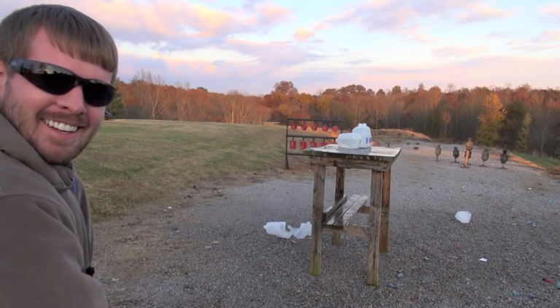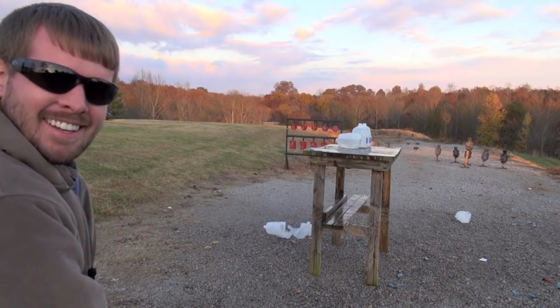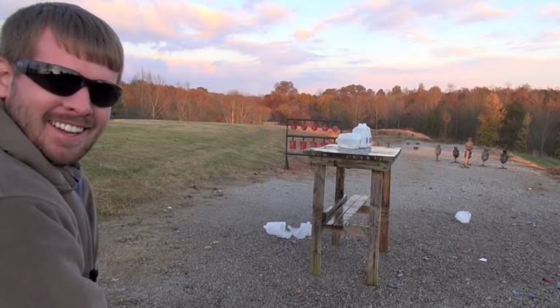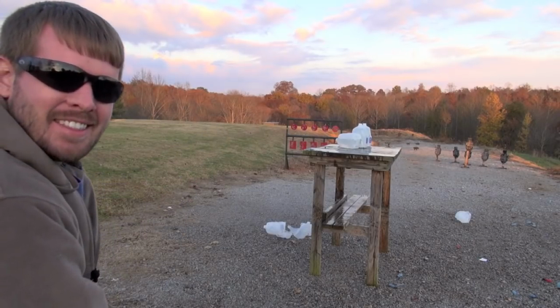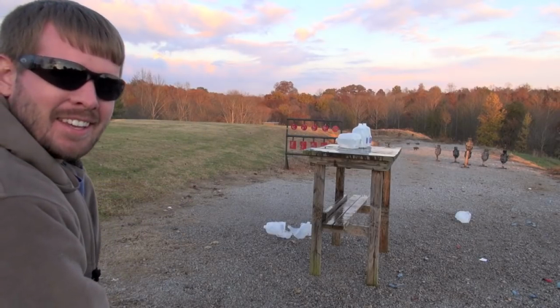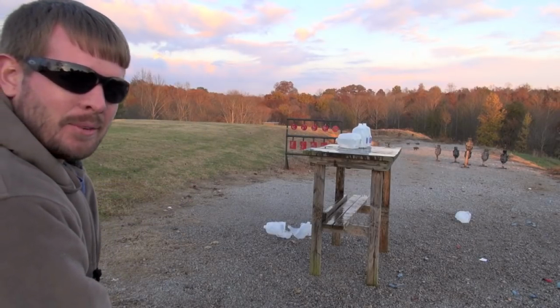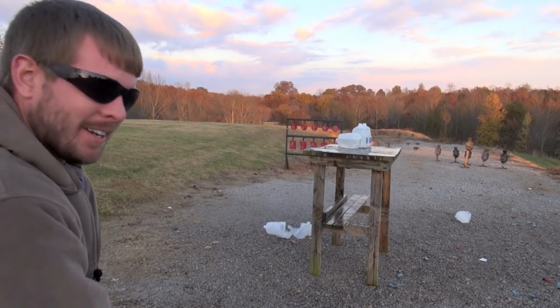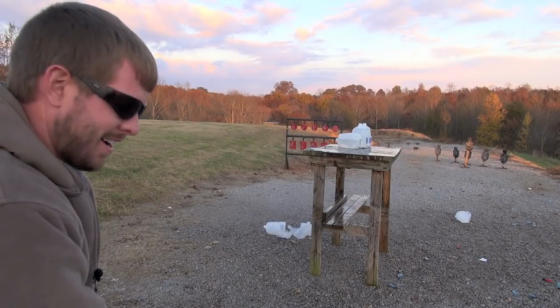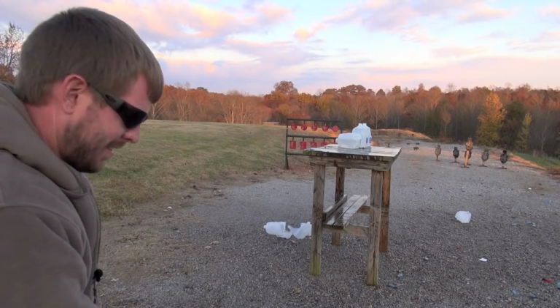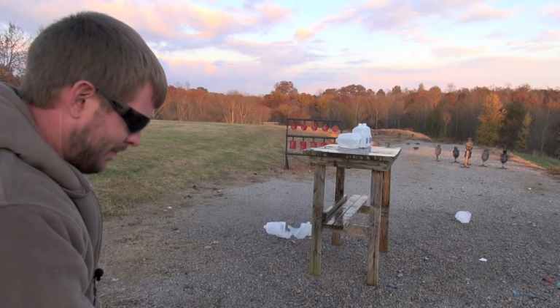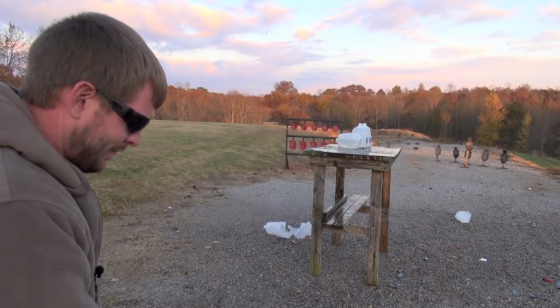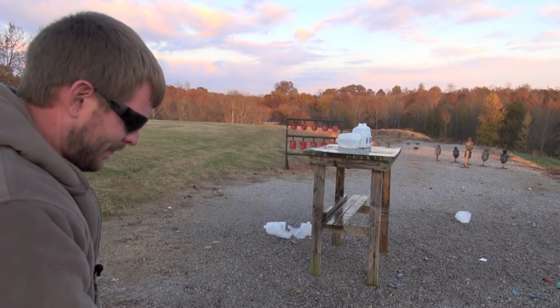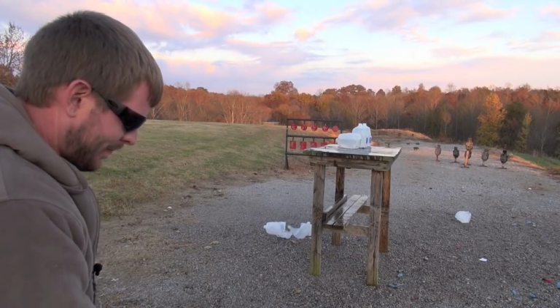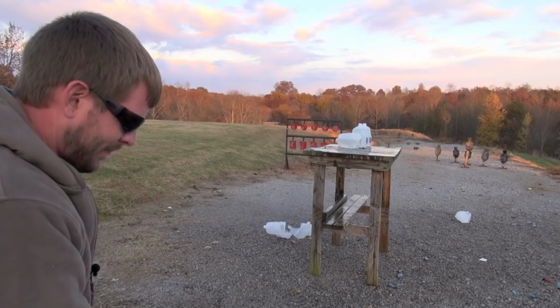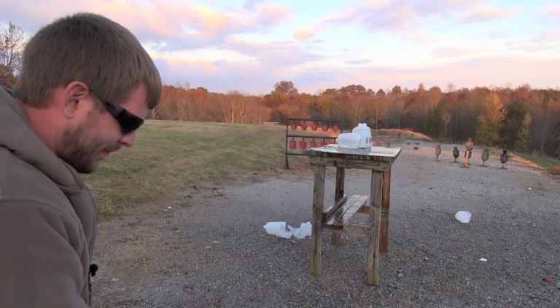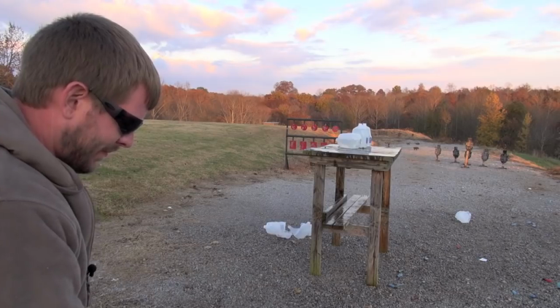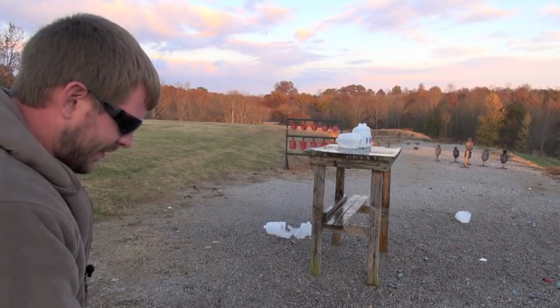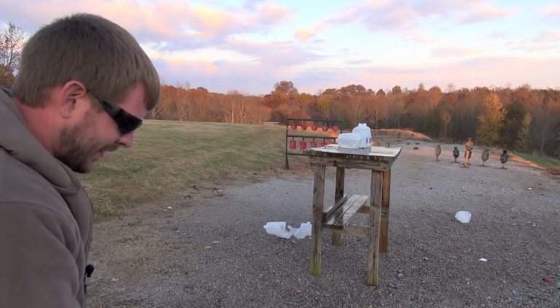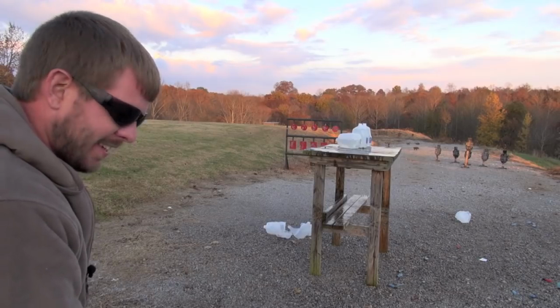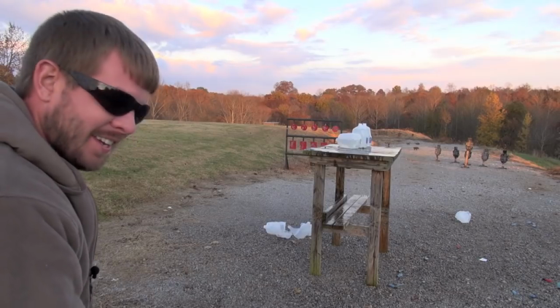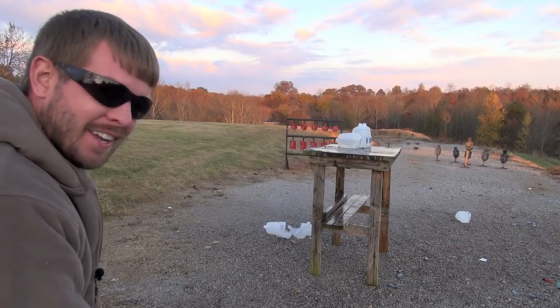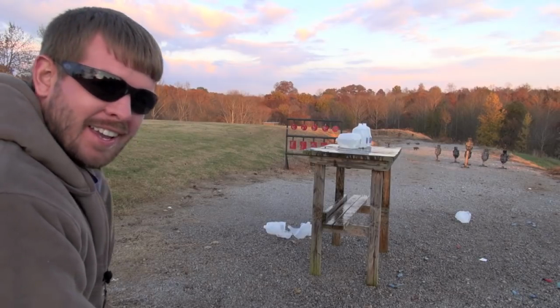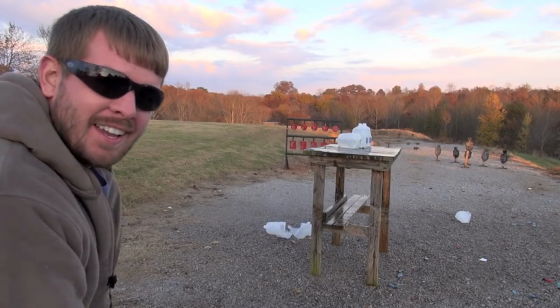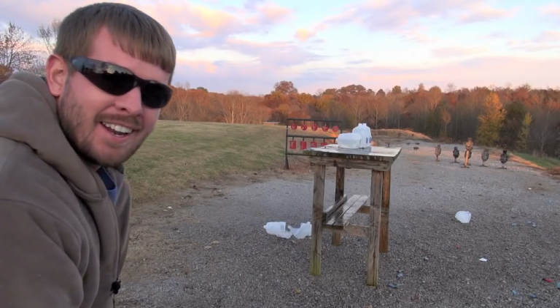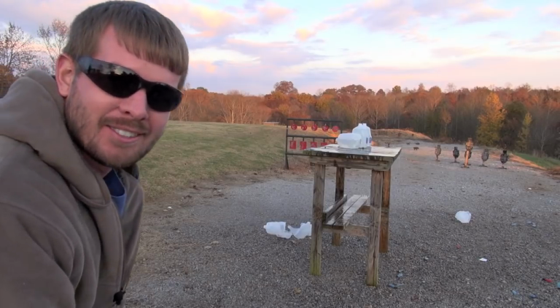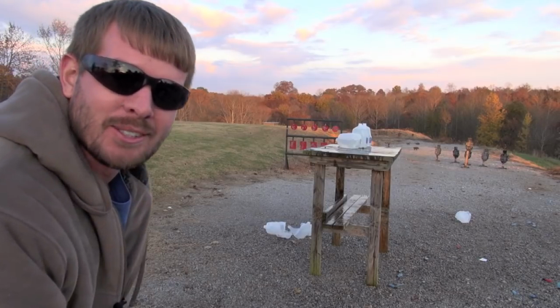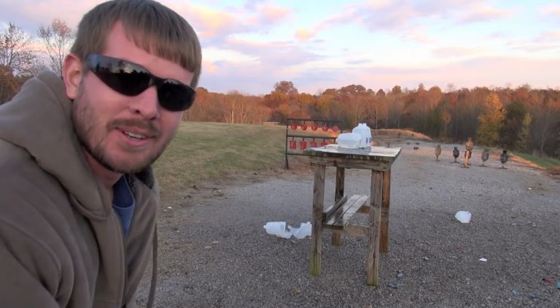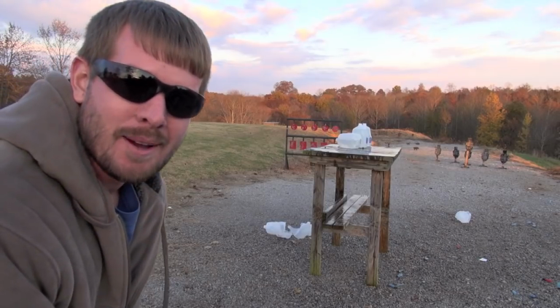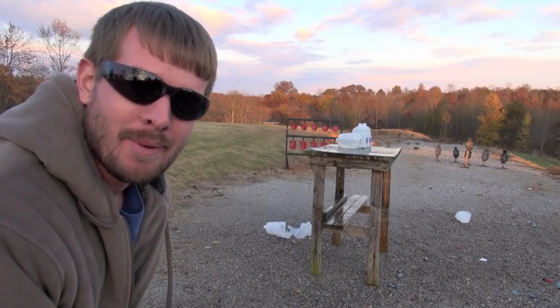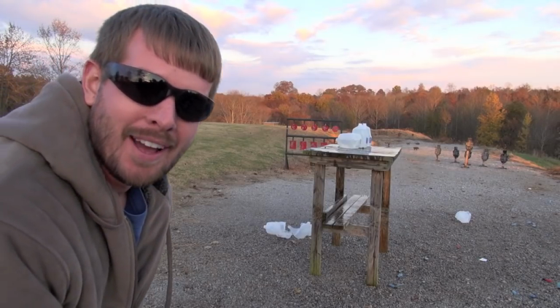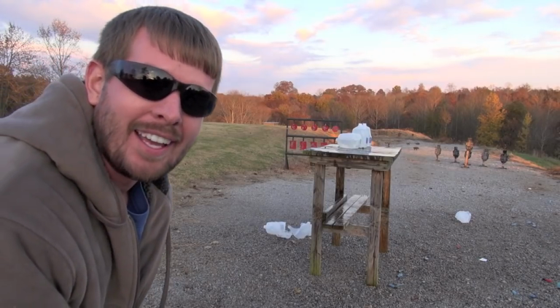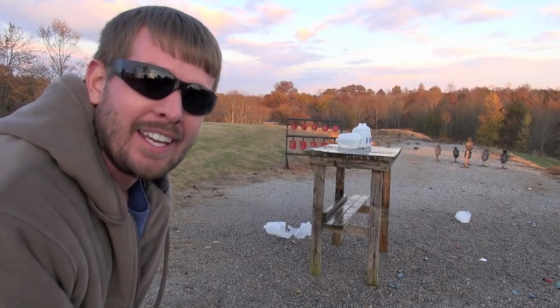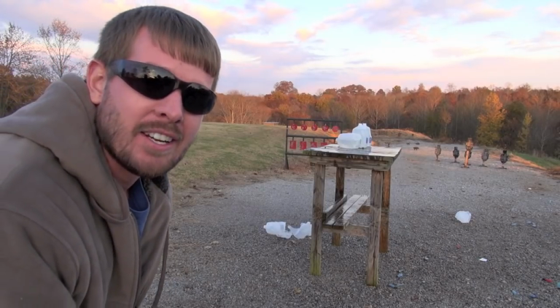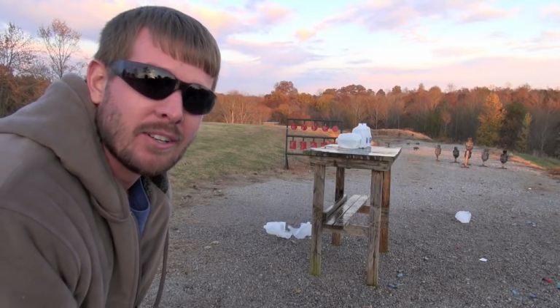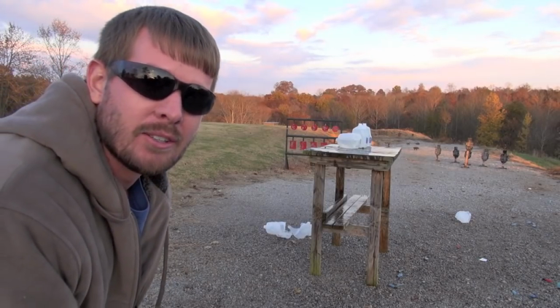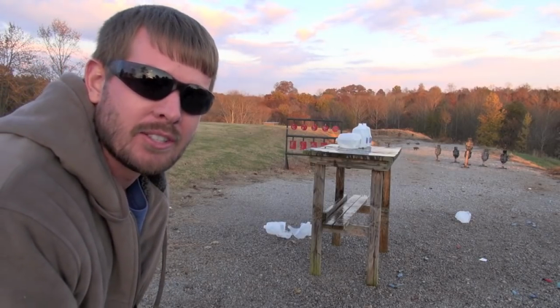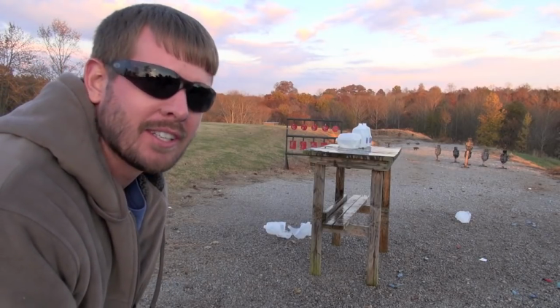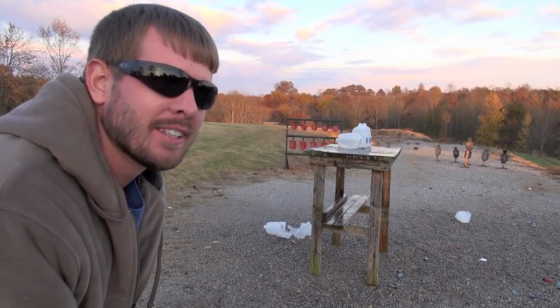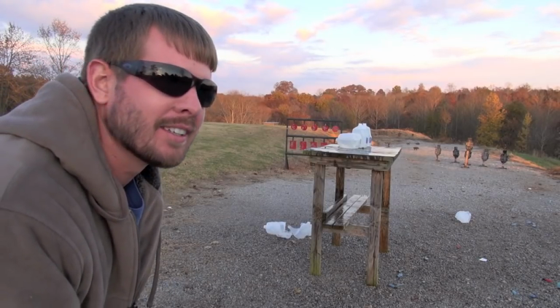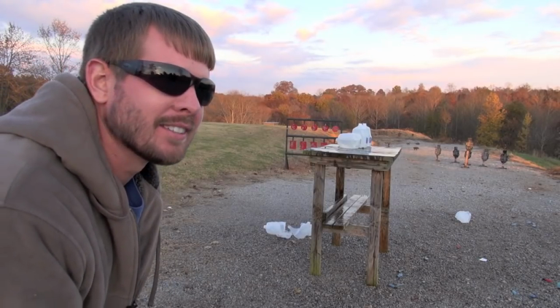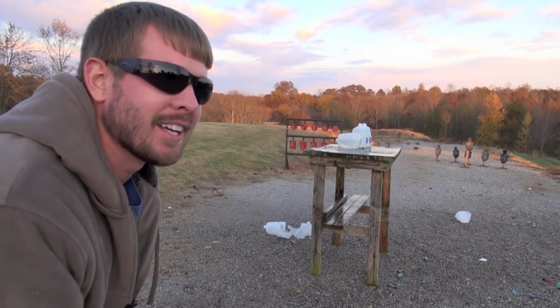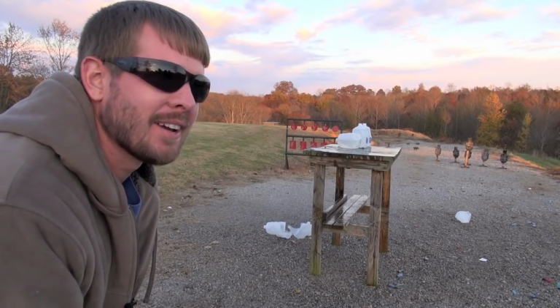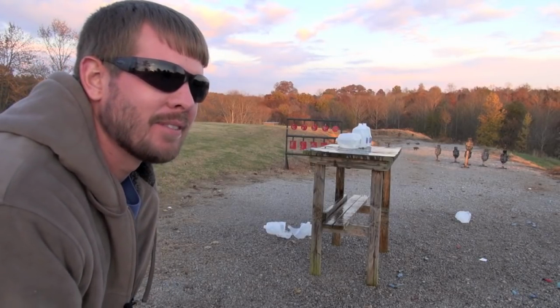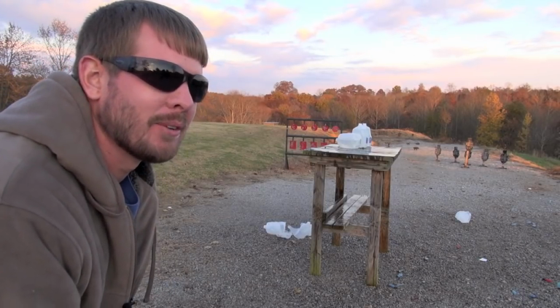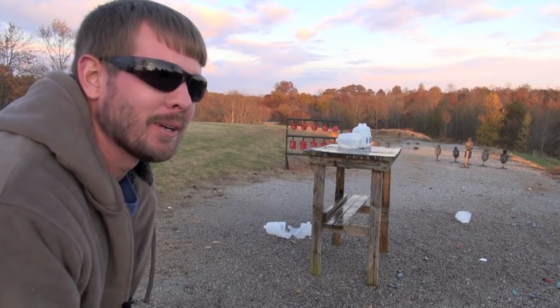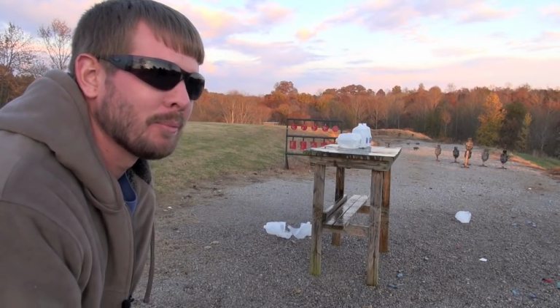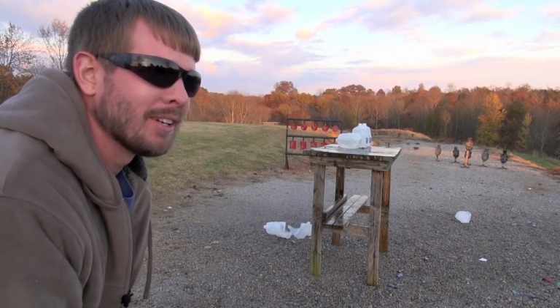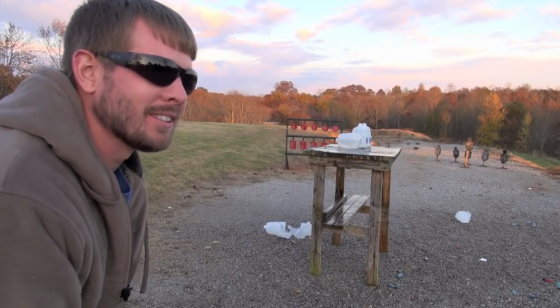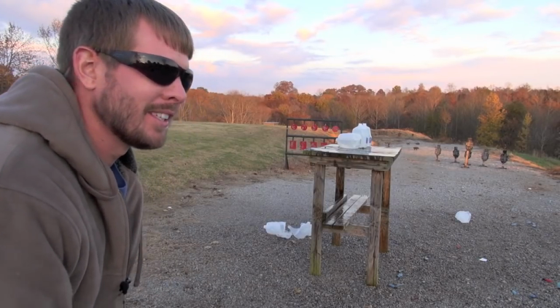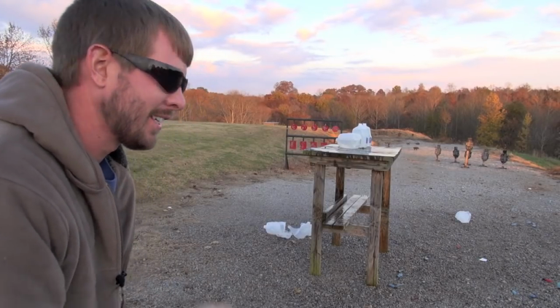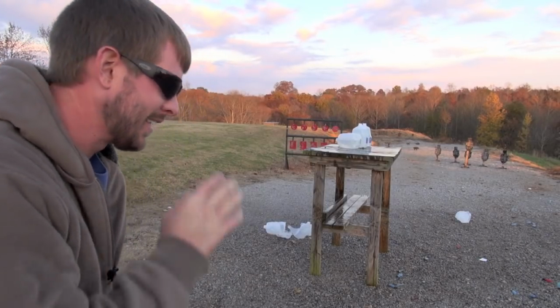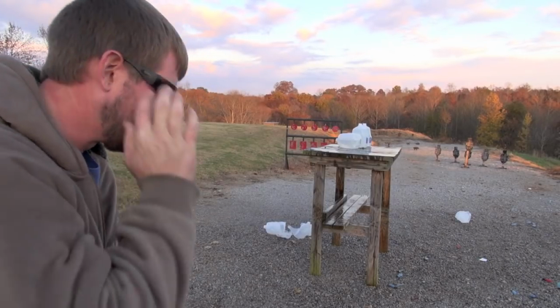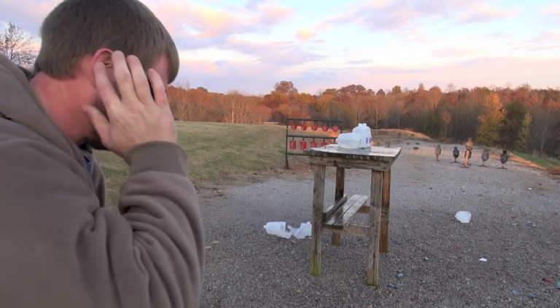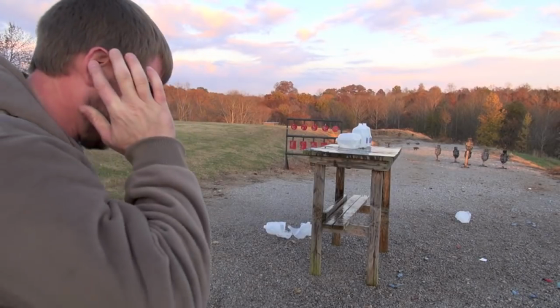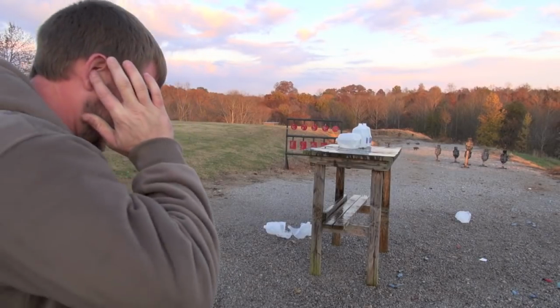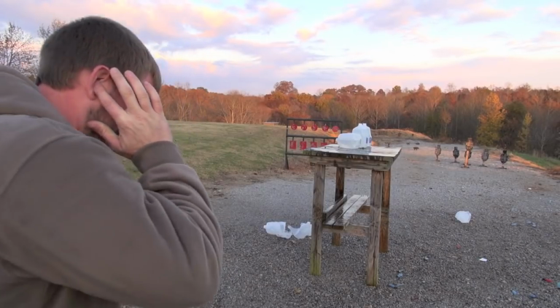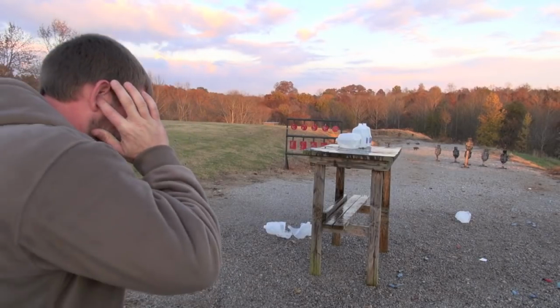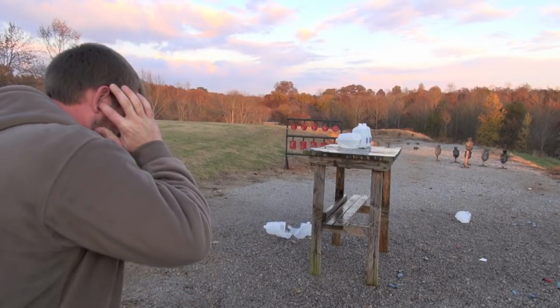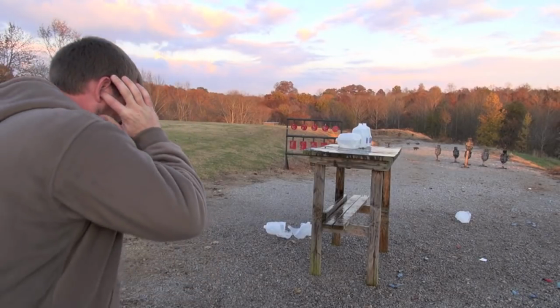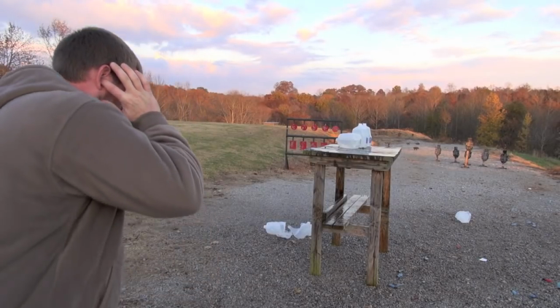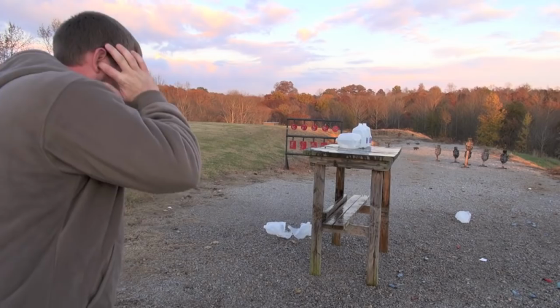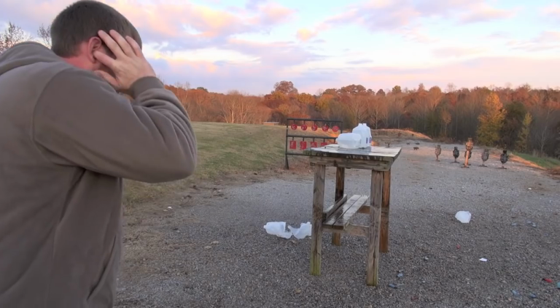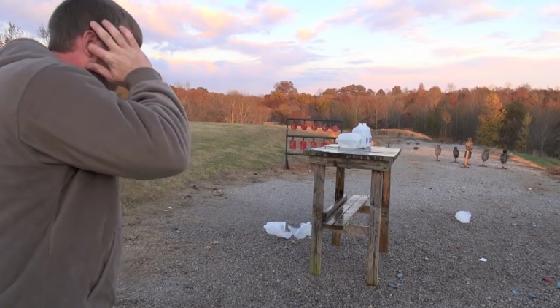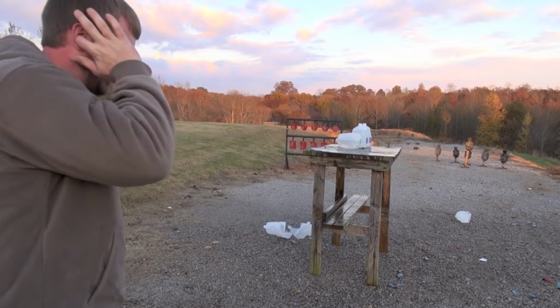I think we got them. It also got my ears because I have no earplugs in. Son of a b****.